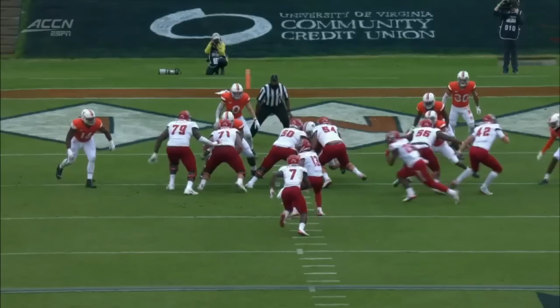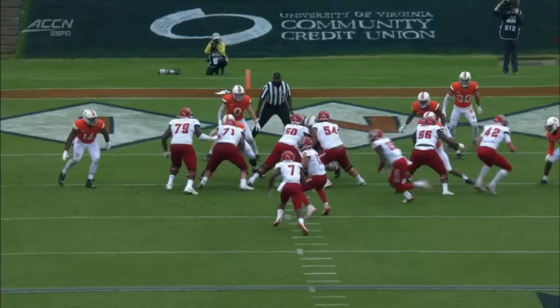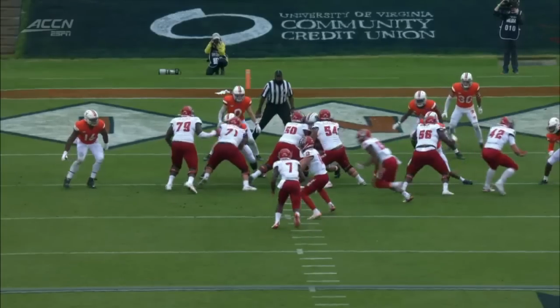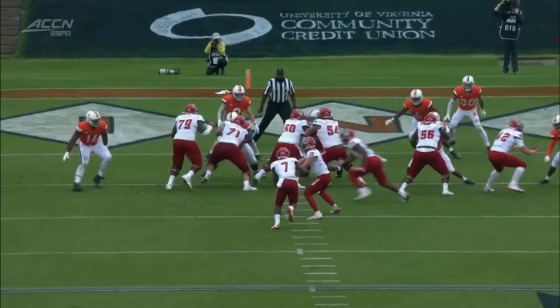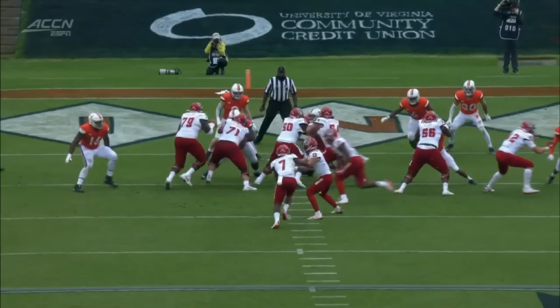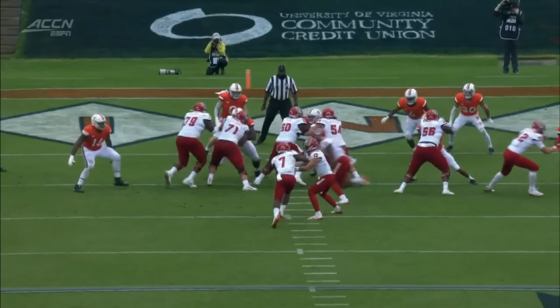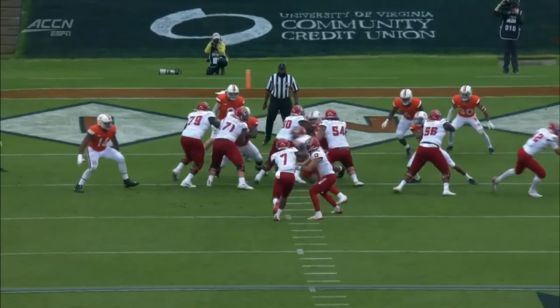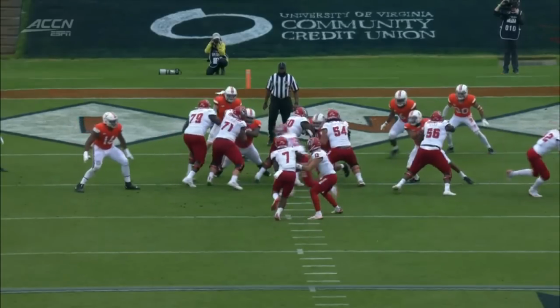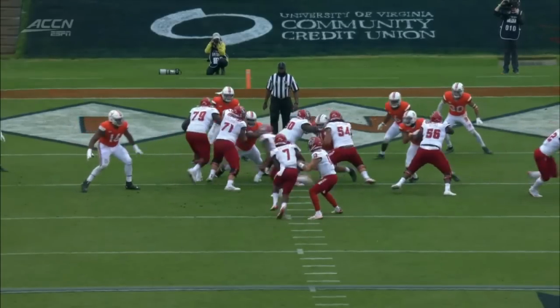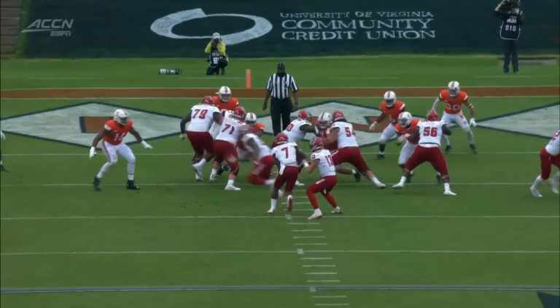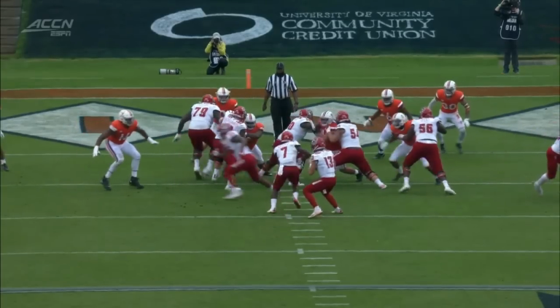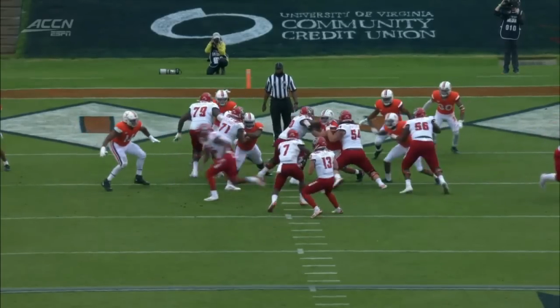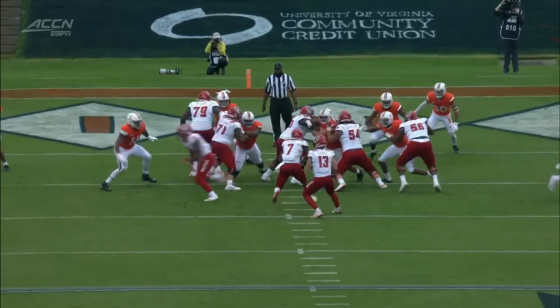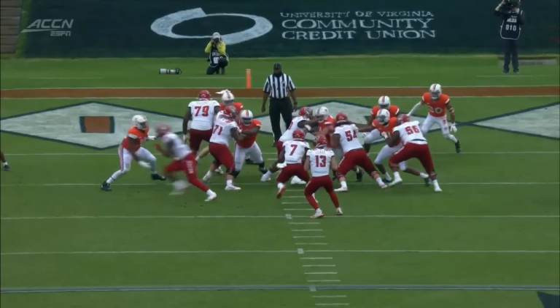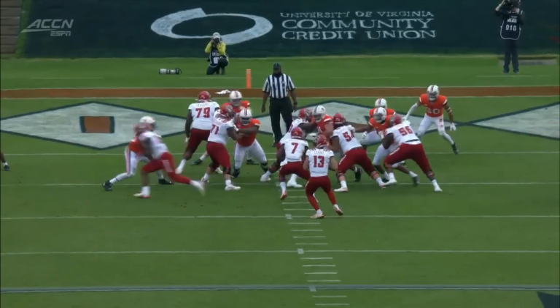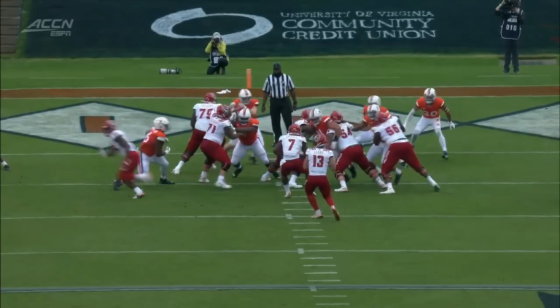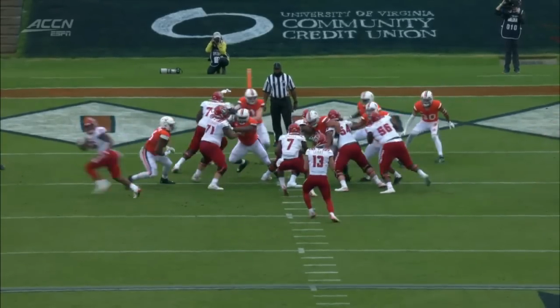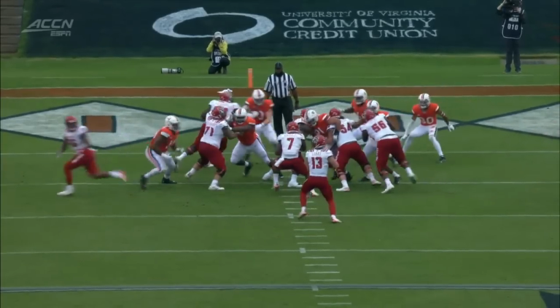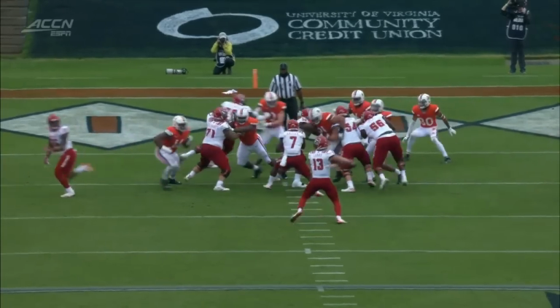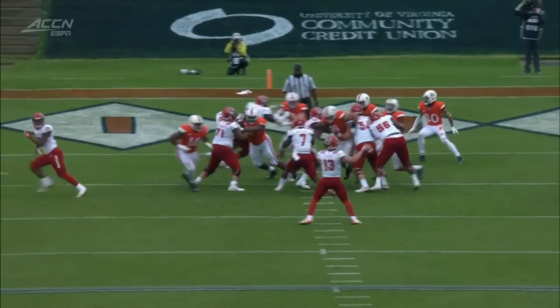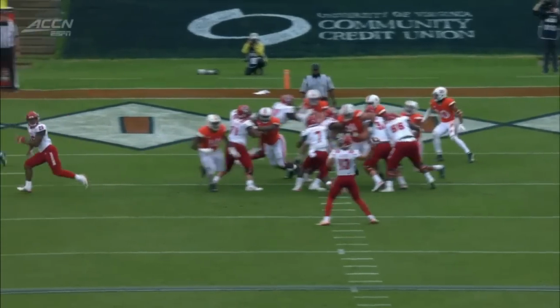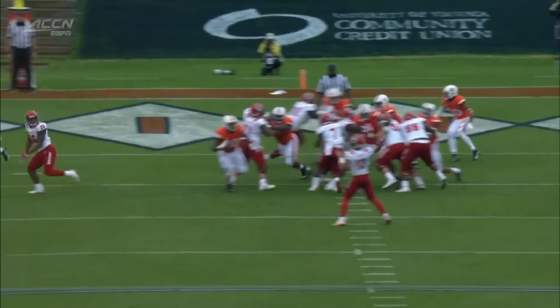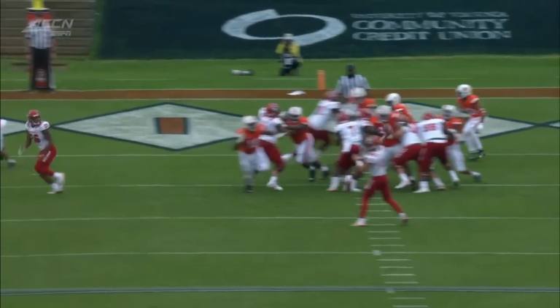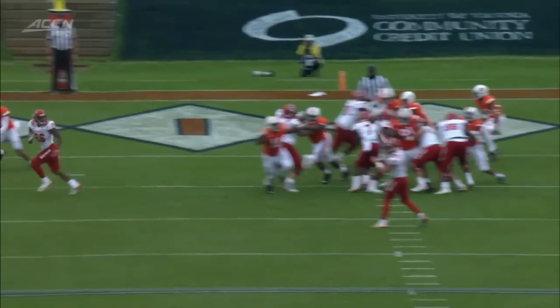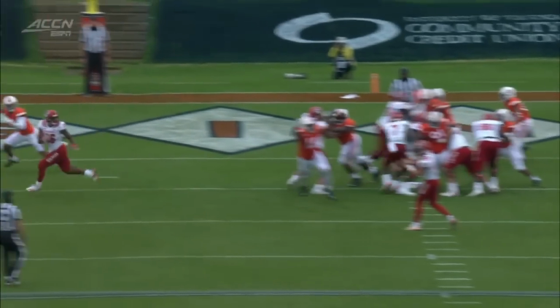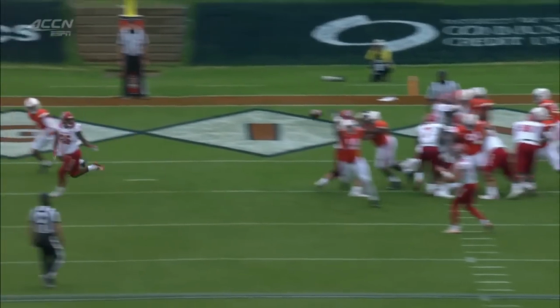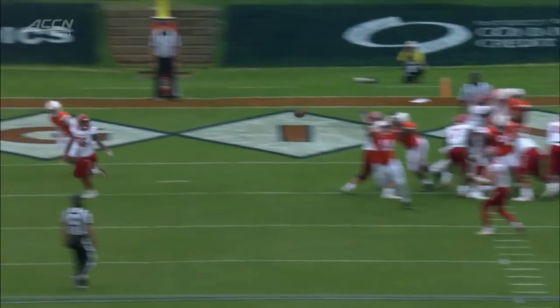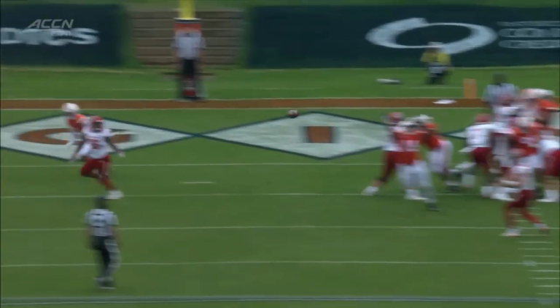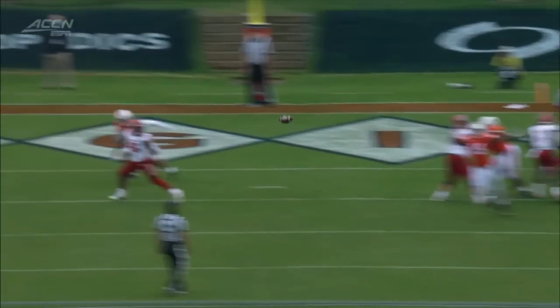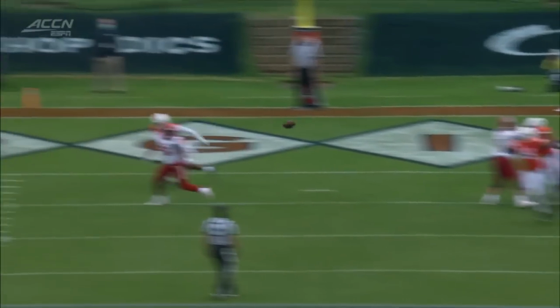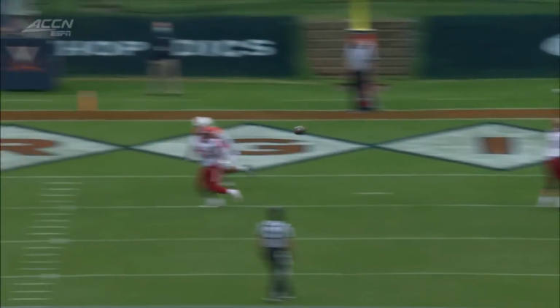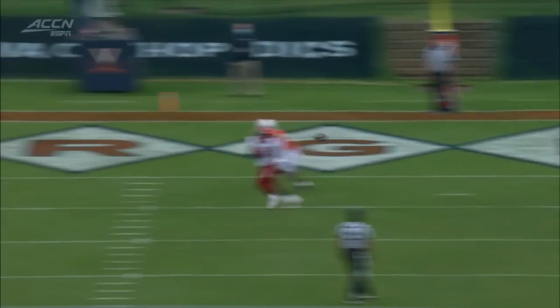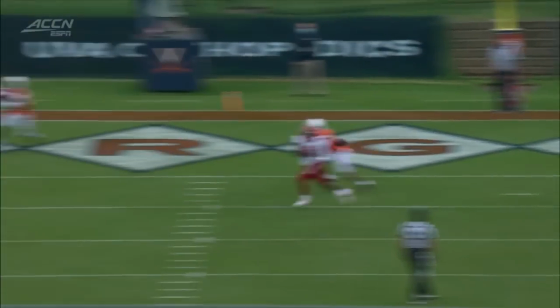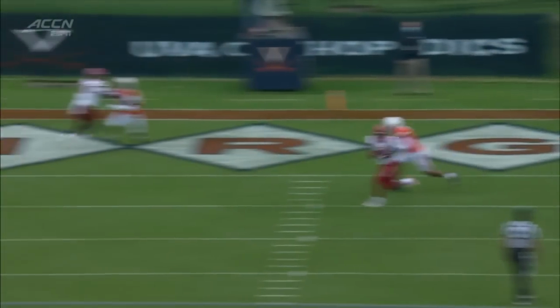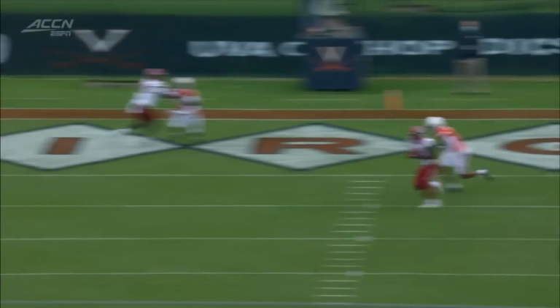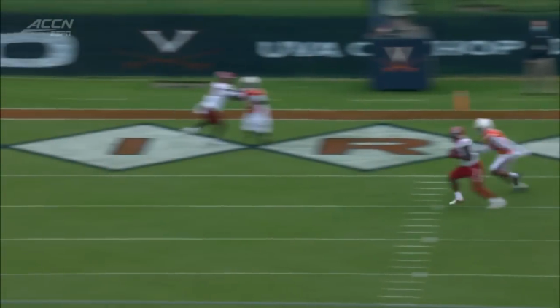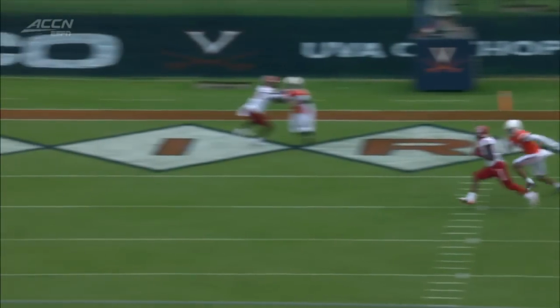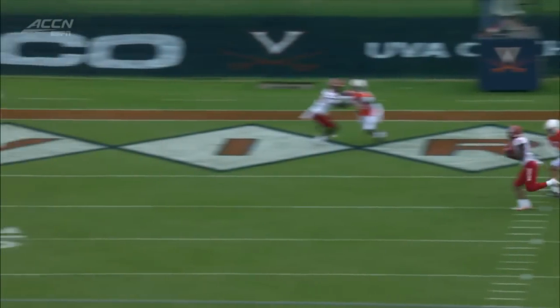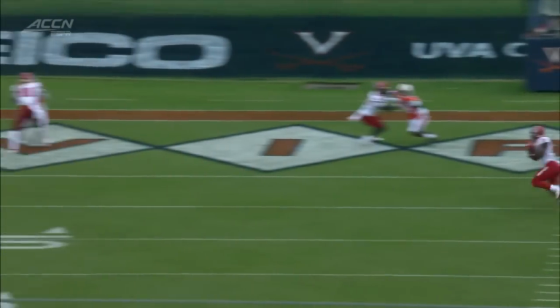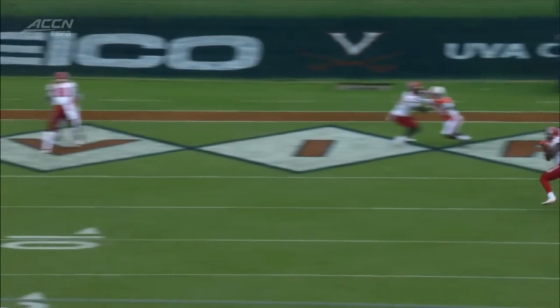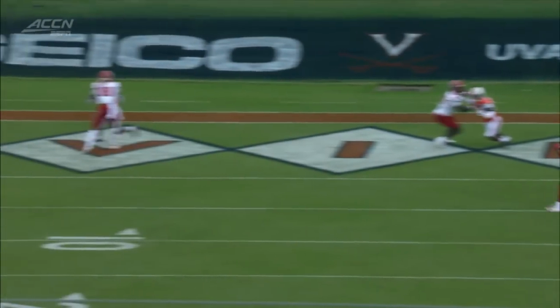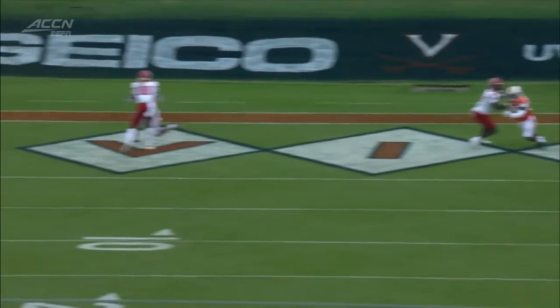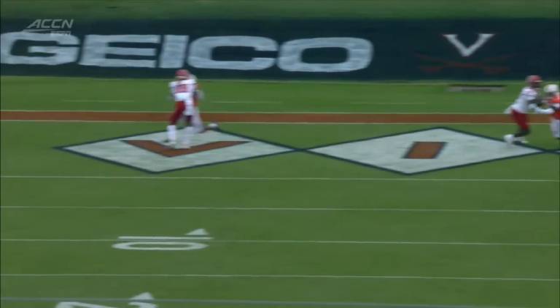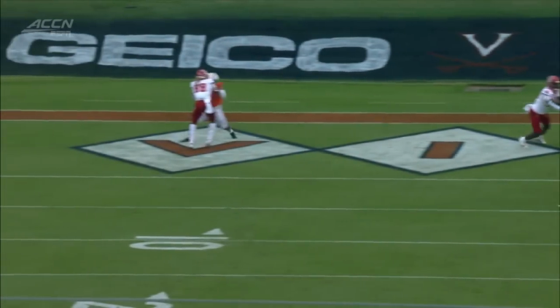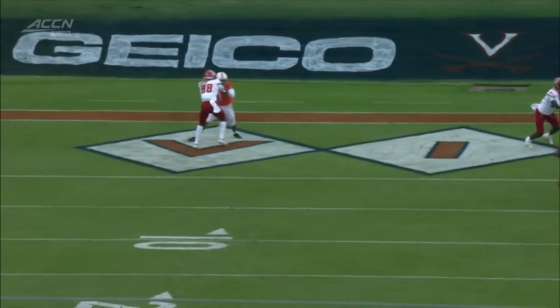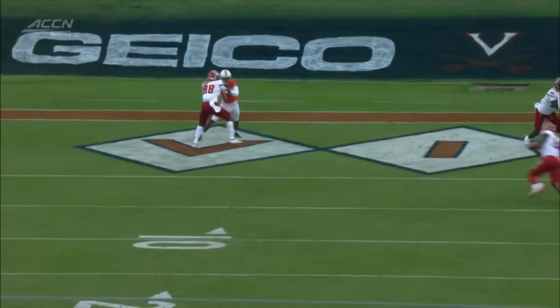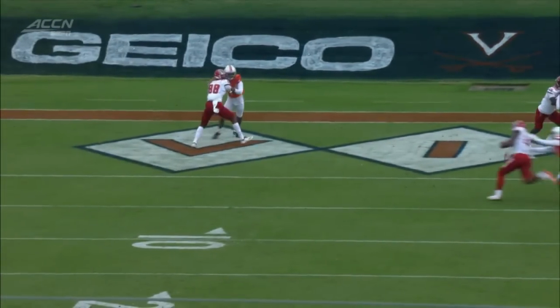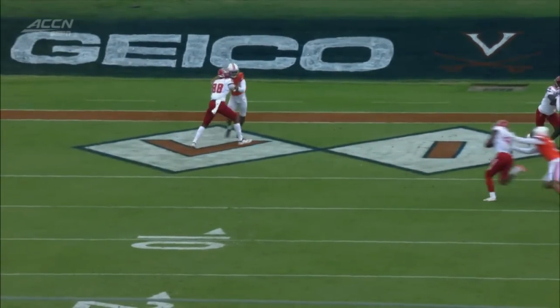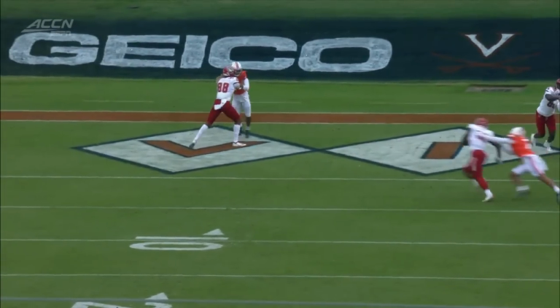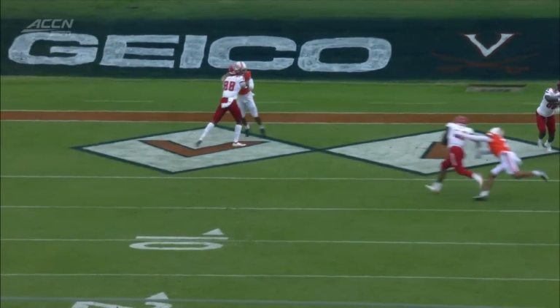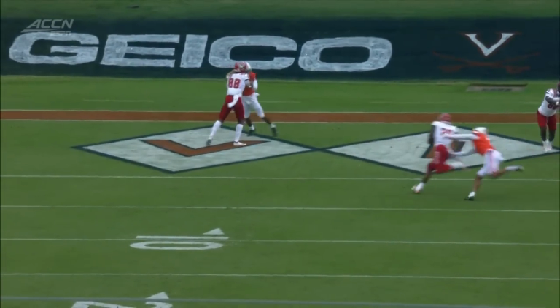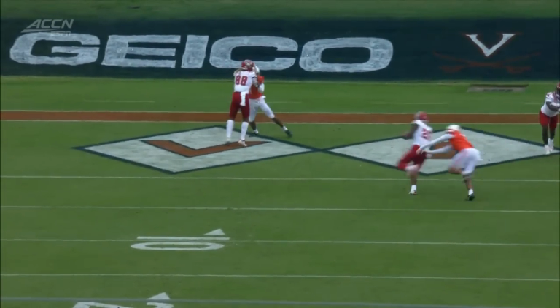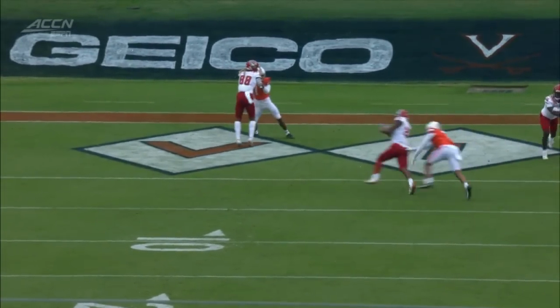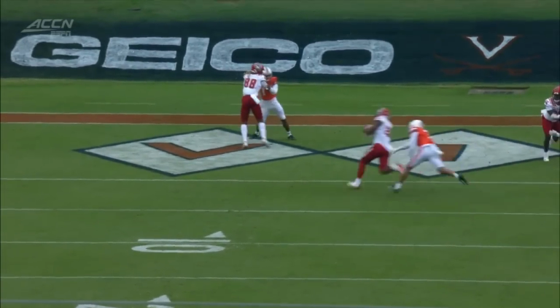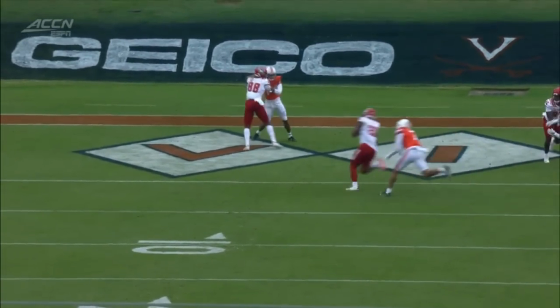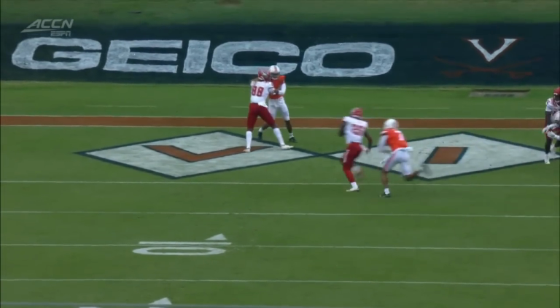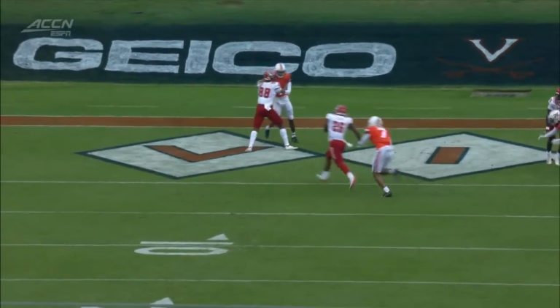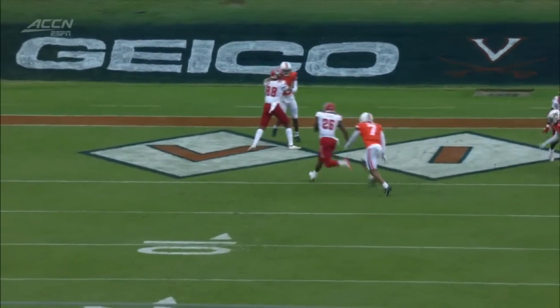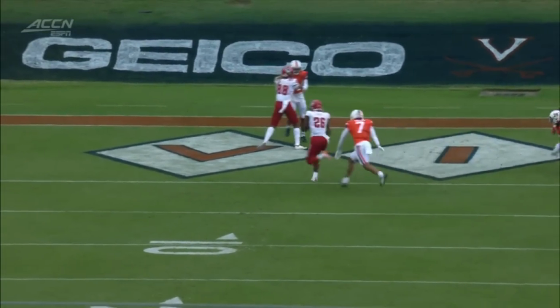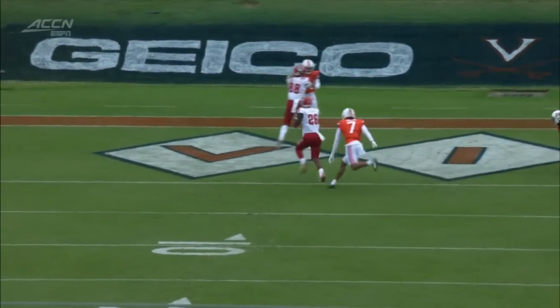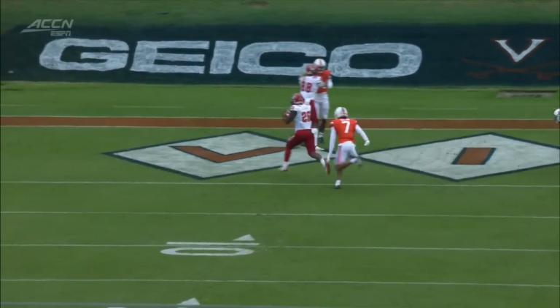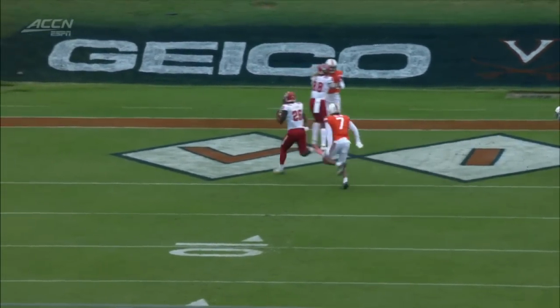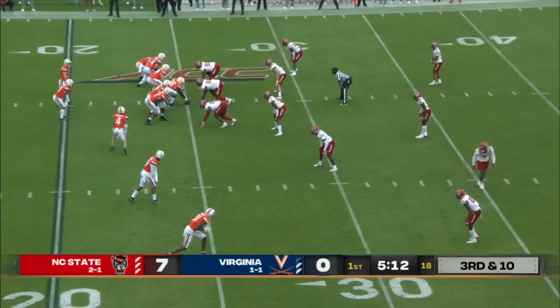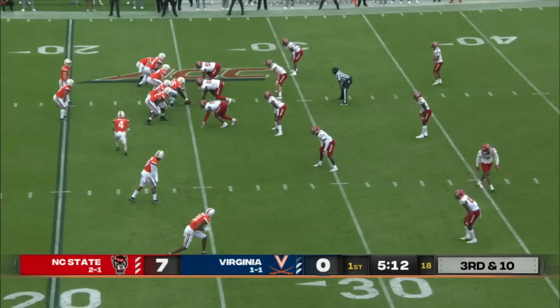Out of the deep backfield, running back — I don't know that we thought it was going to be Trent Pennix out of the backfield. Just a little slide route.